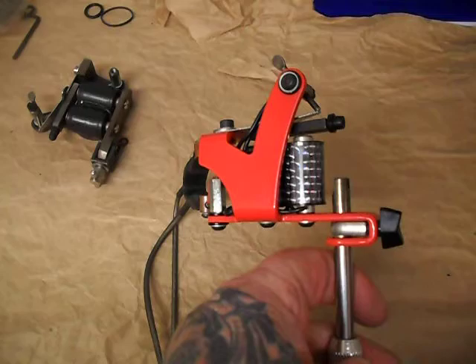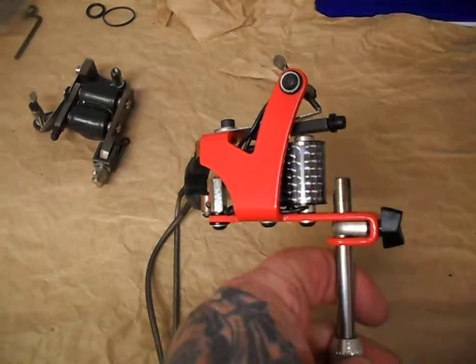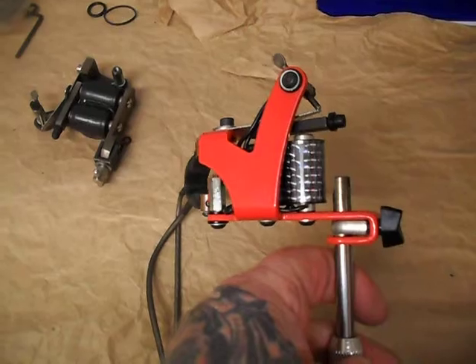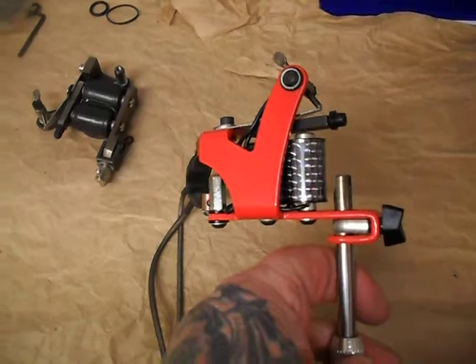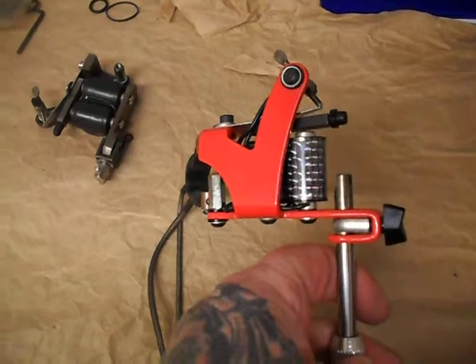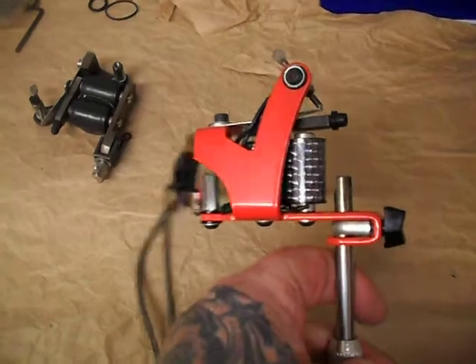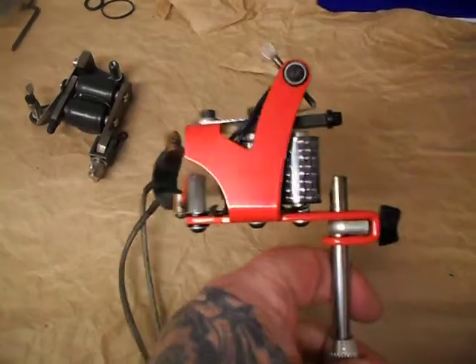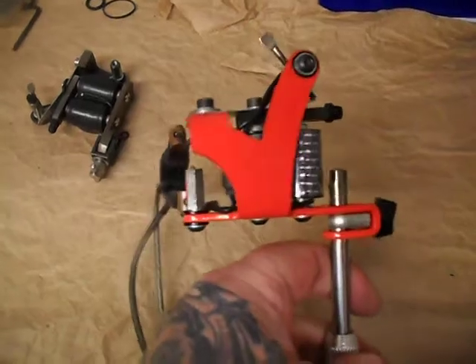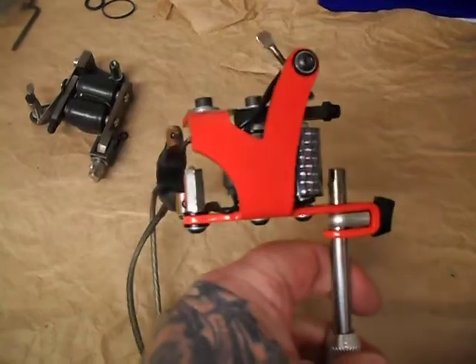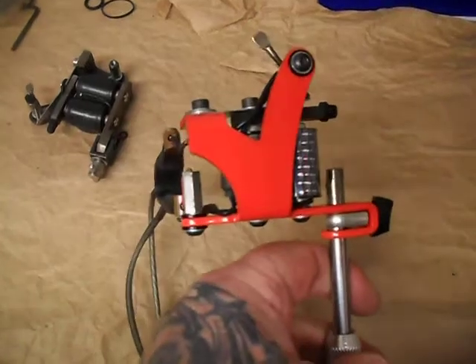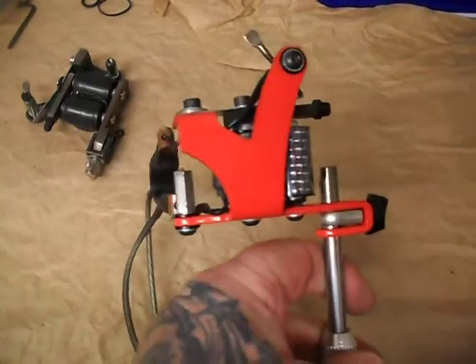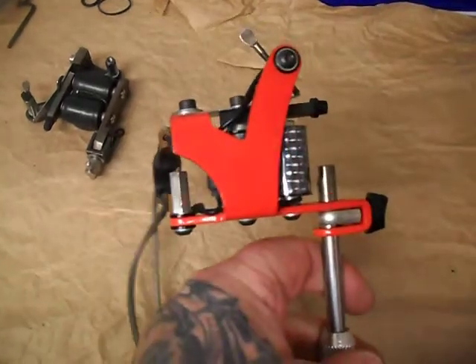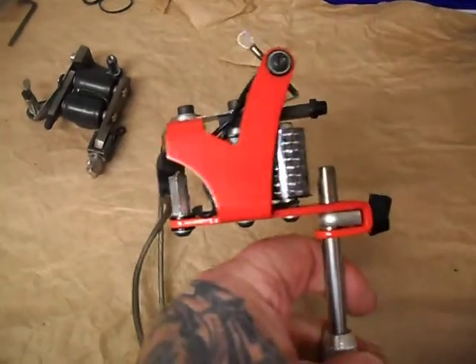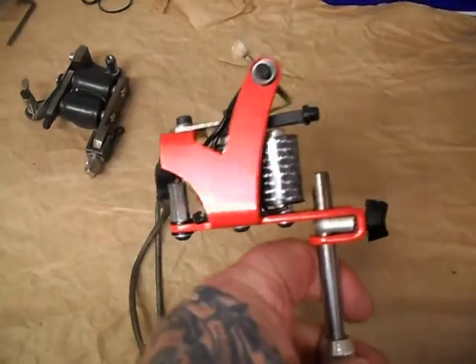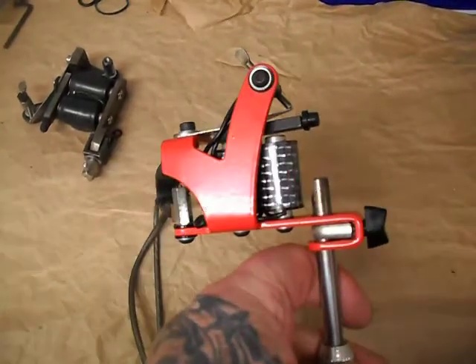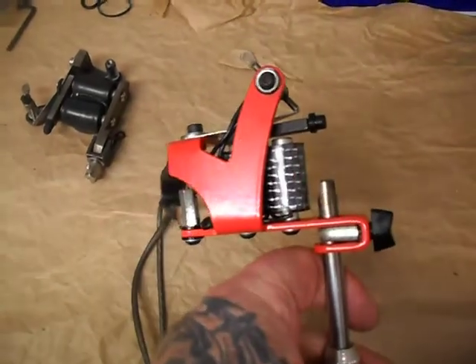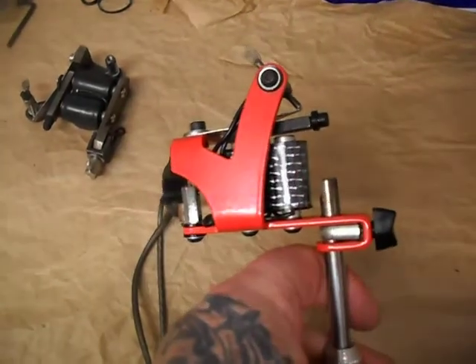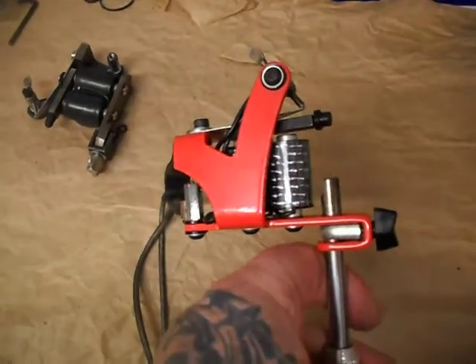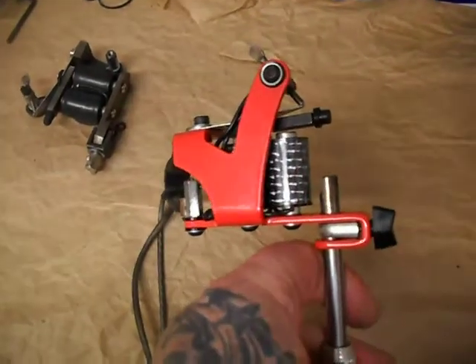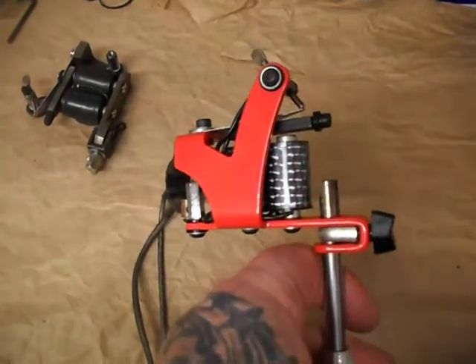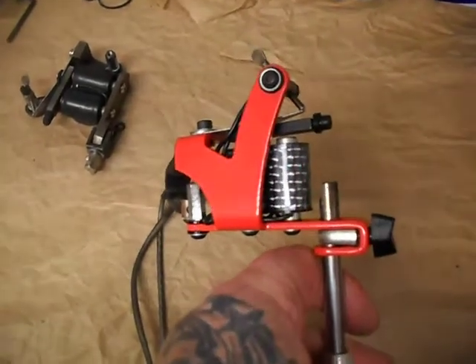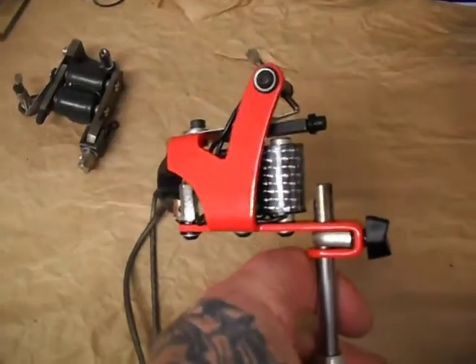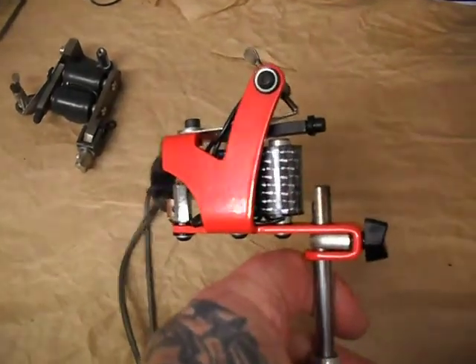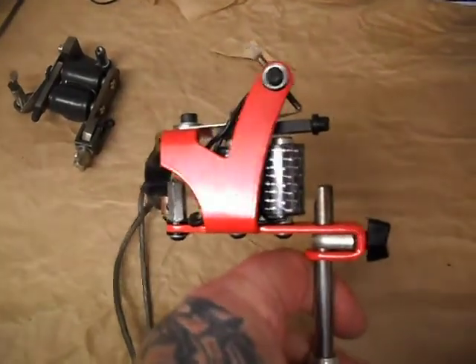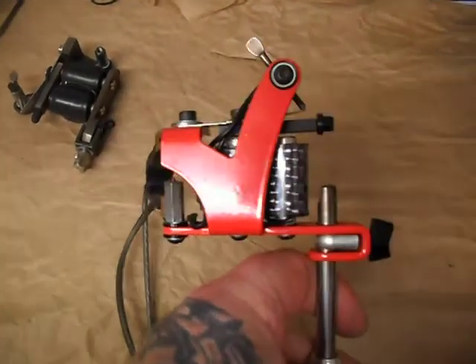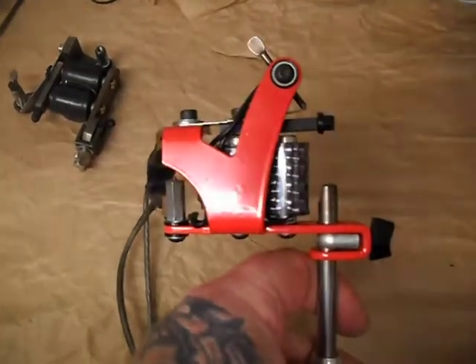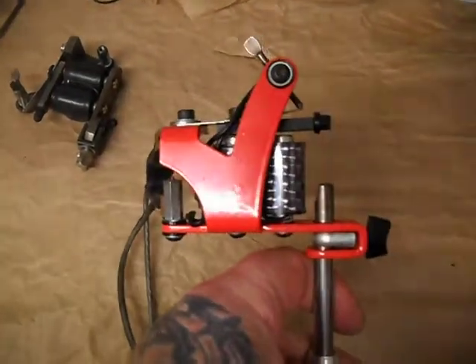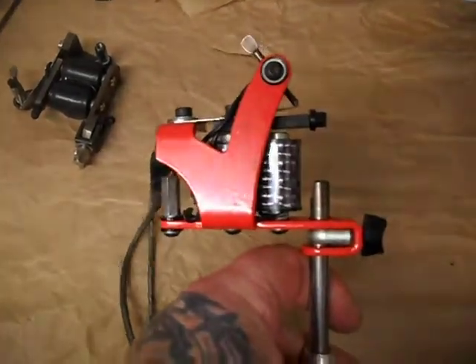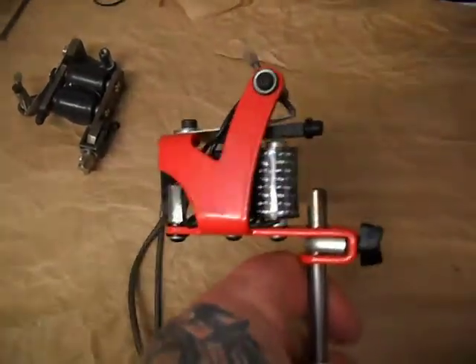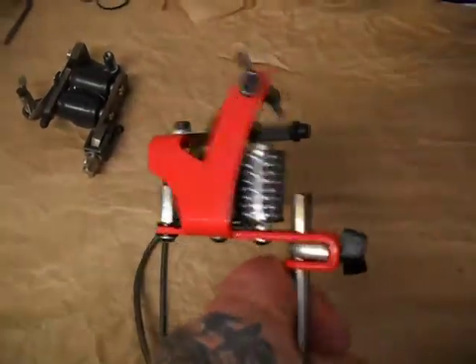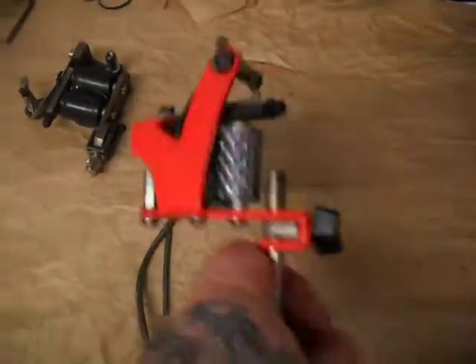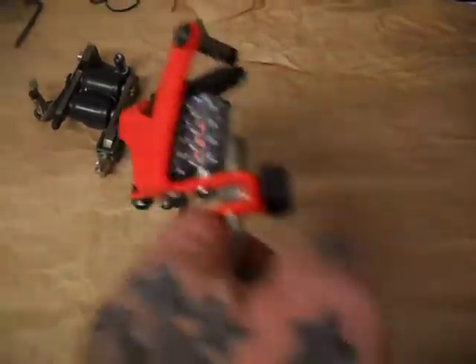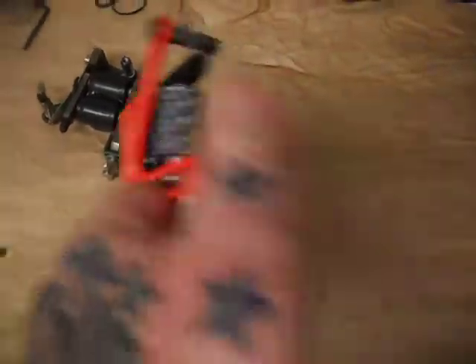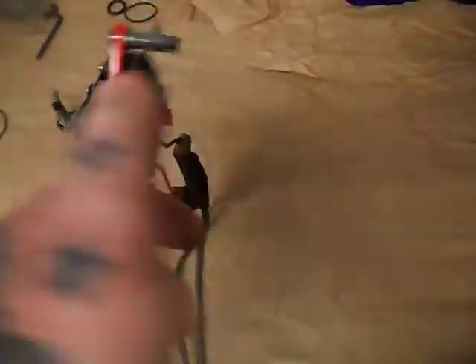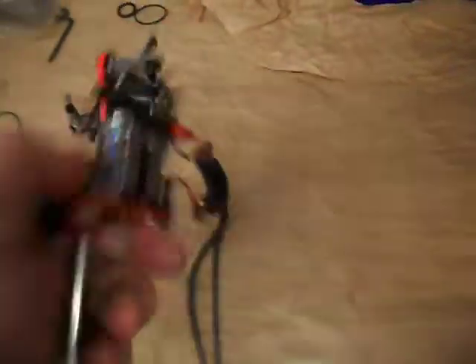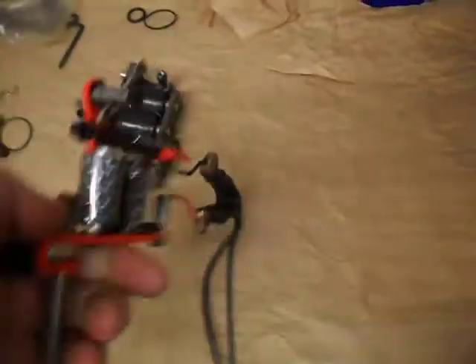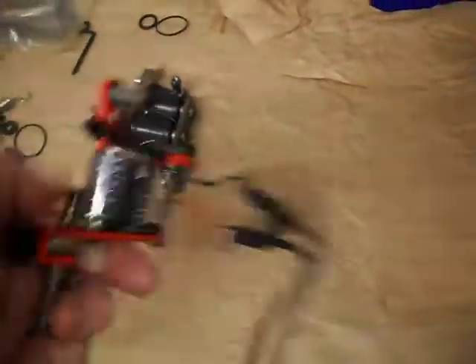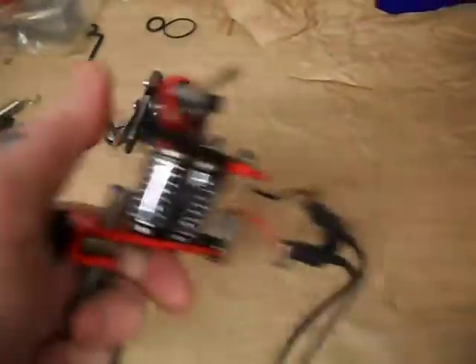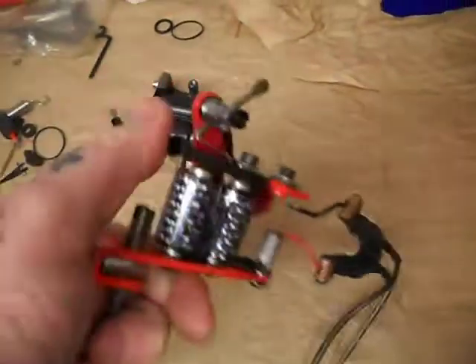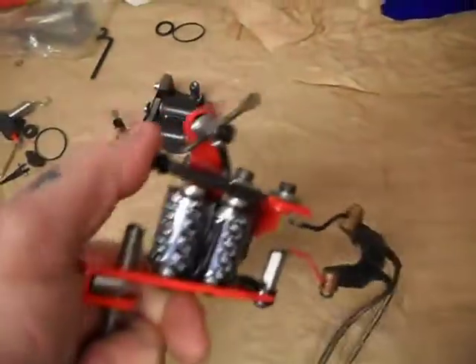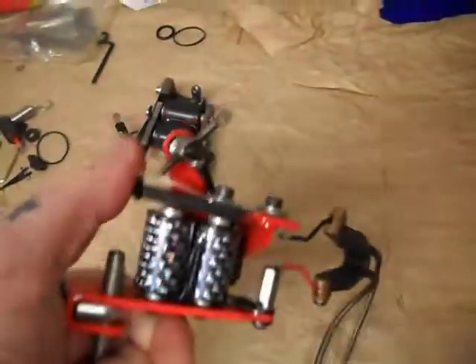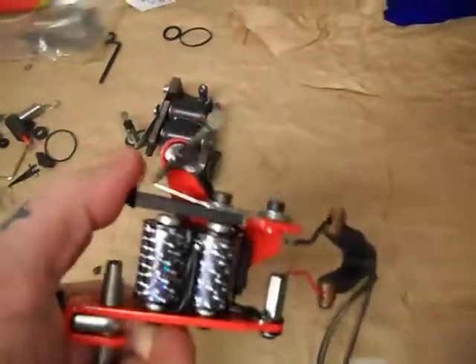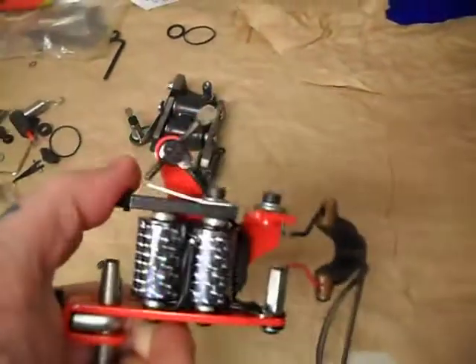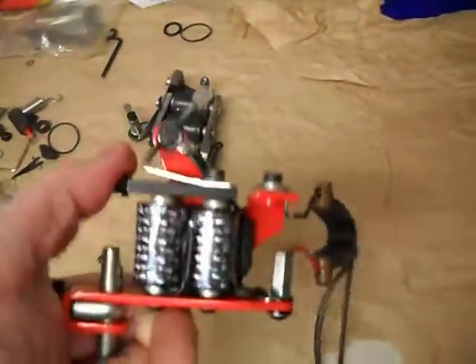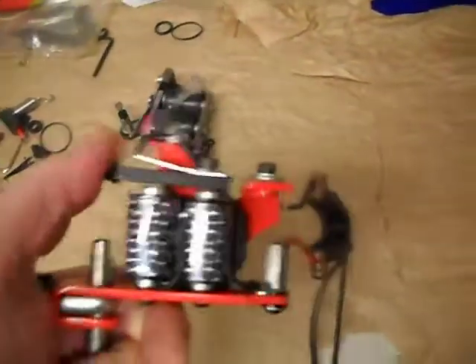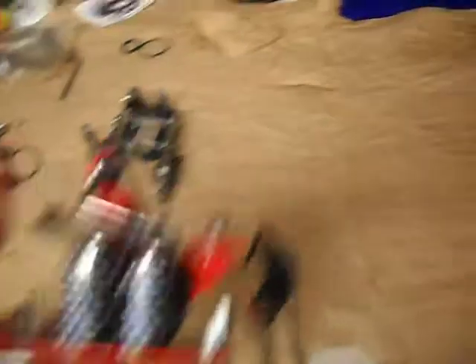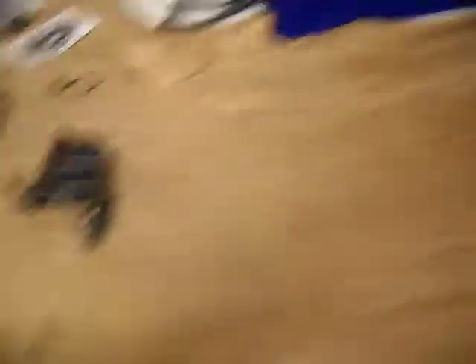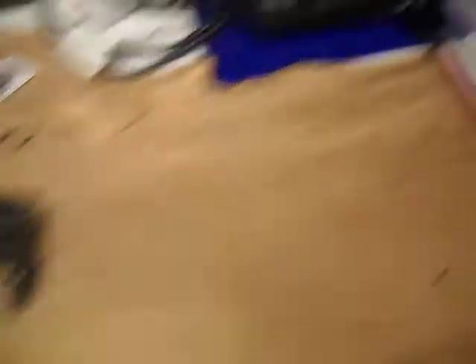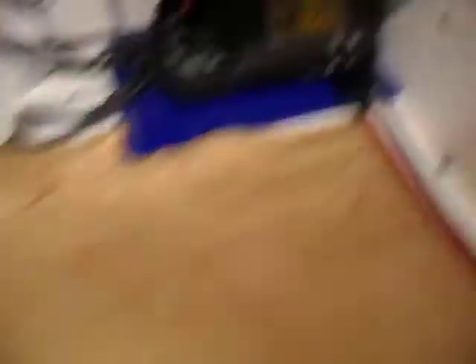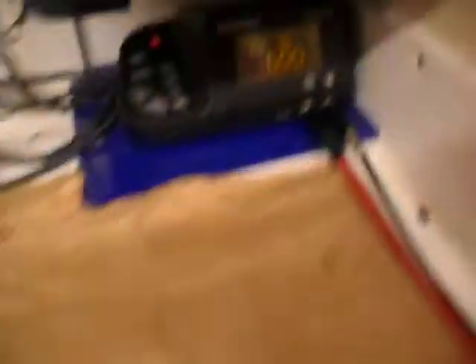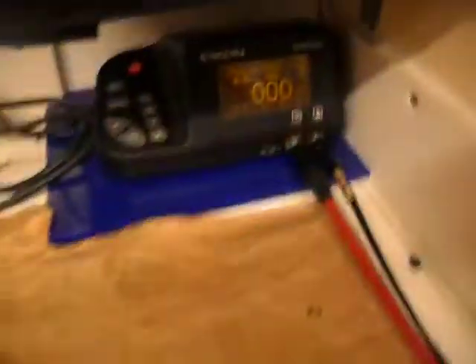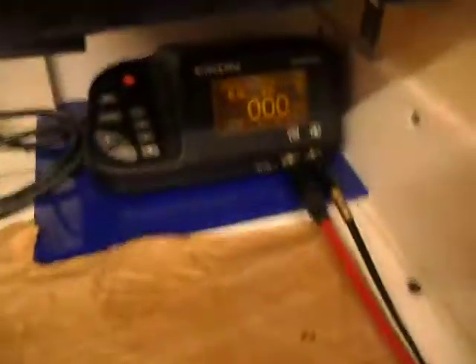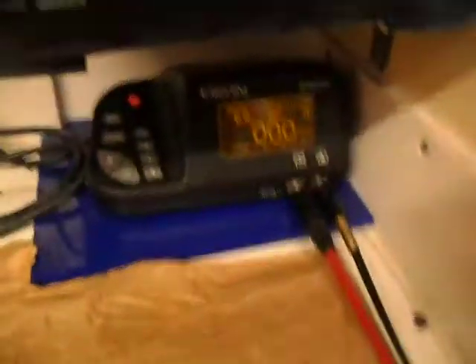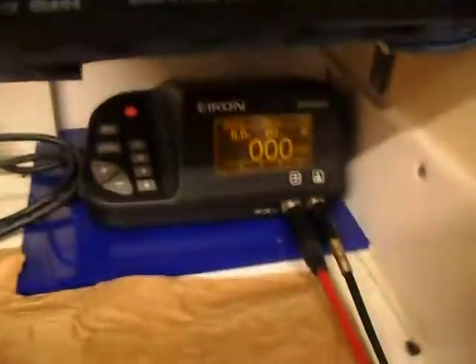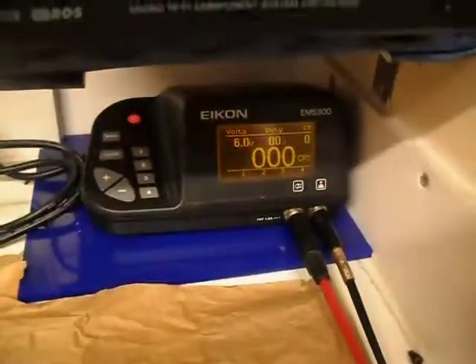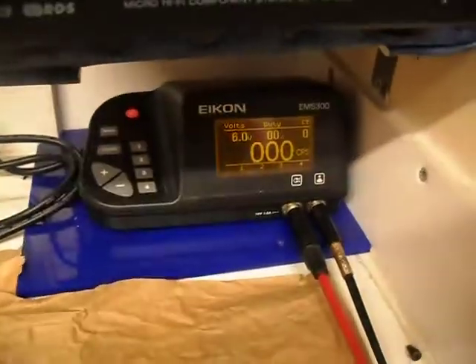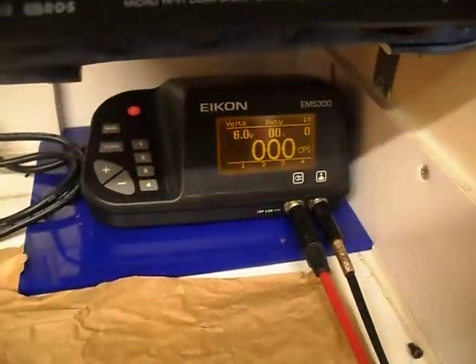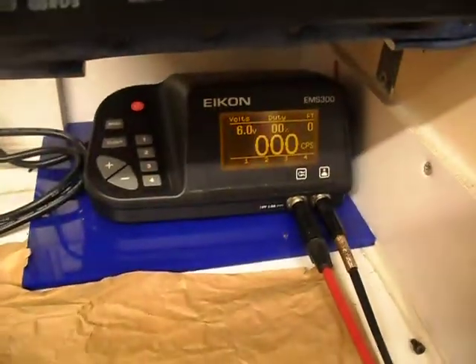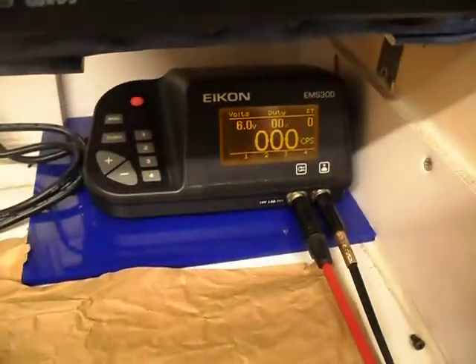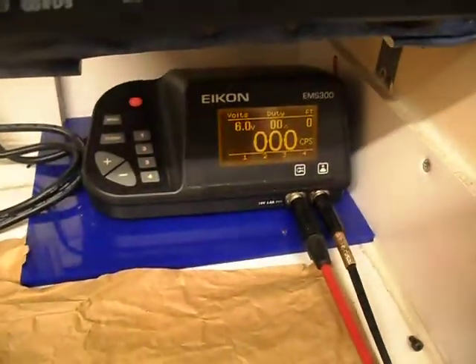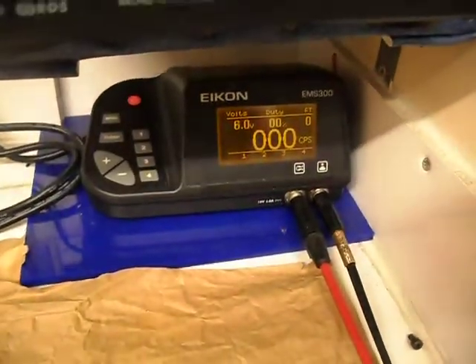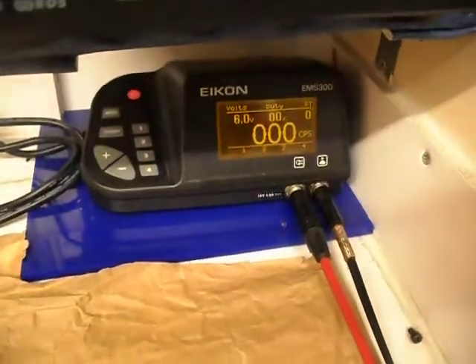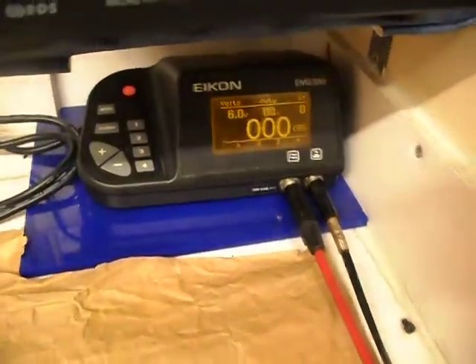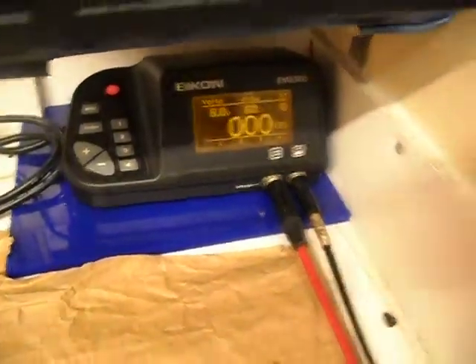Hi Rich, it's Paul. Here's a quick video on your, we'll call it a Red Devil tribute machine. It's running, we'll run it on 6 volts.